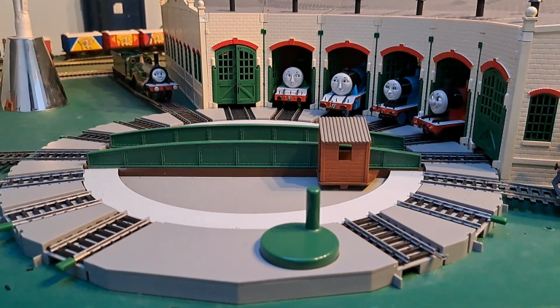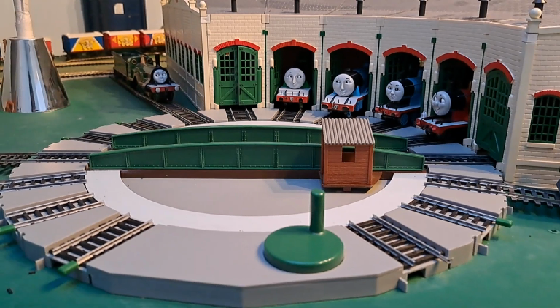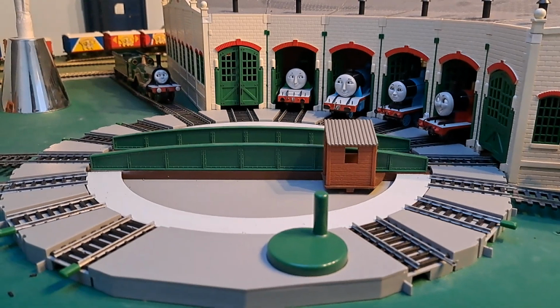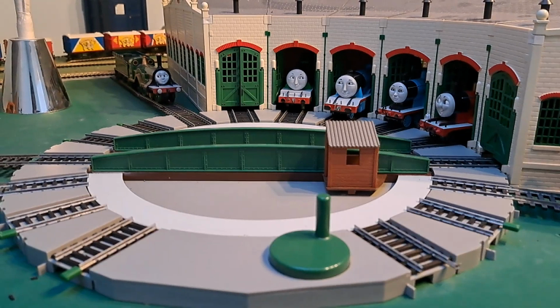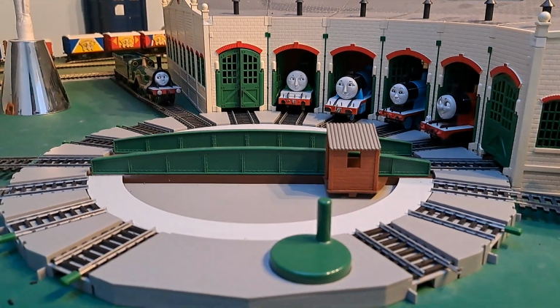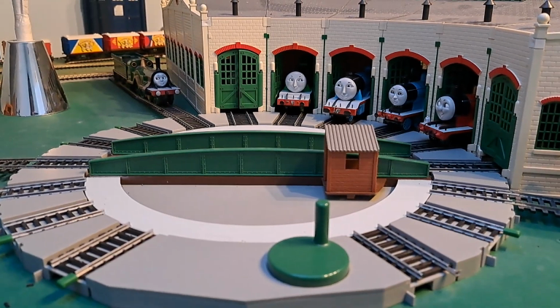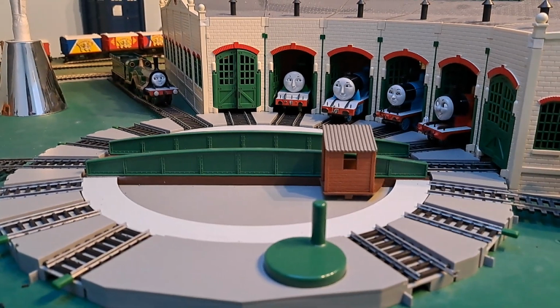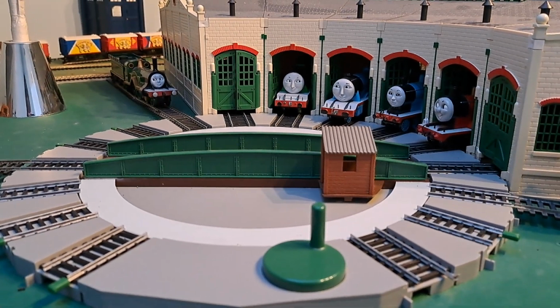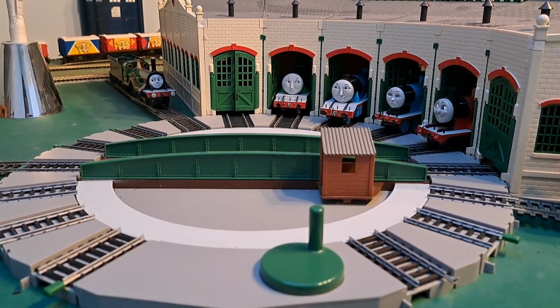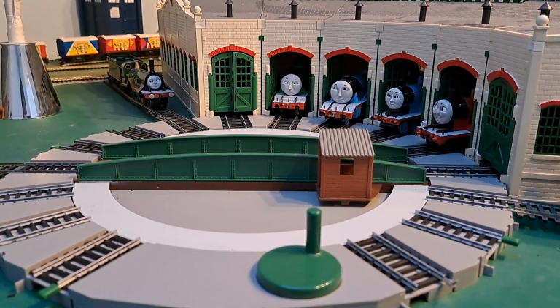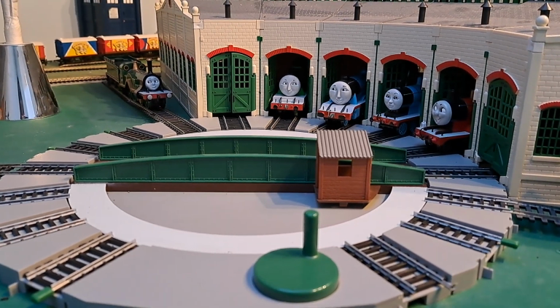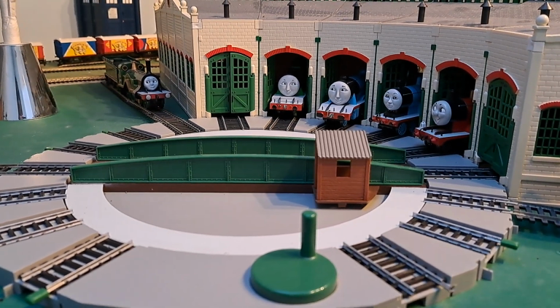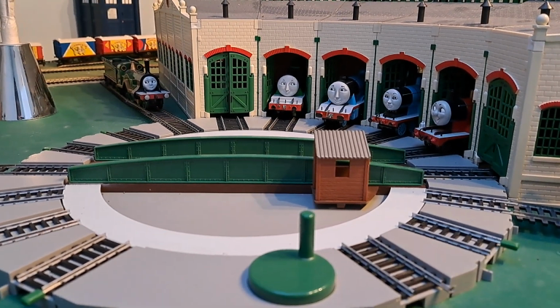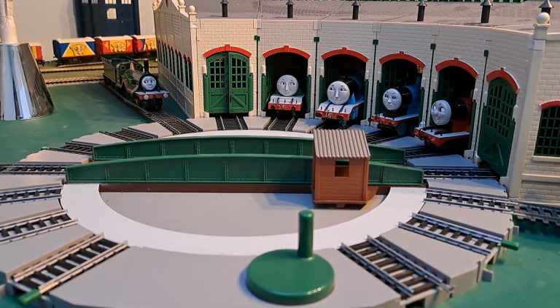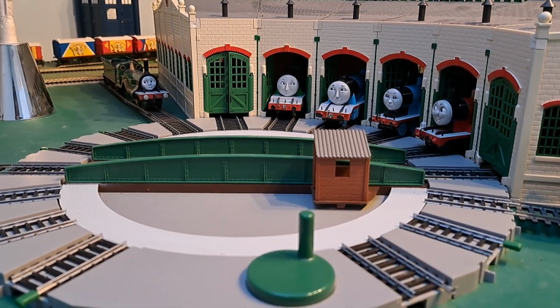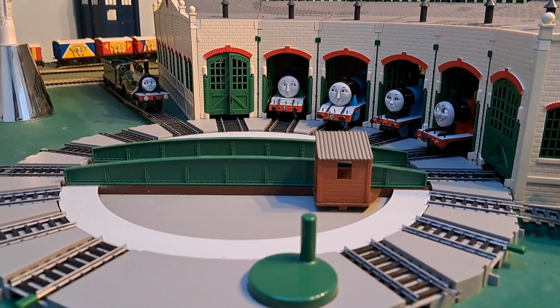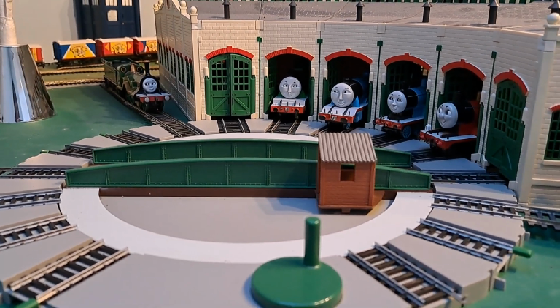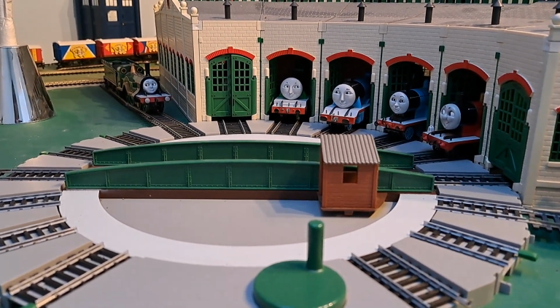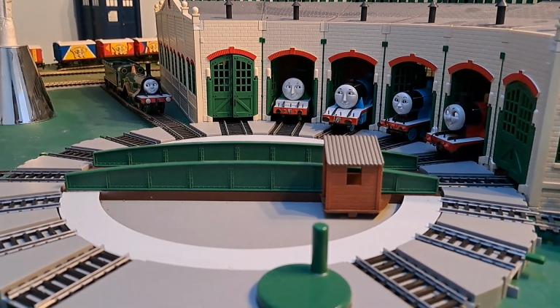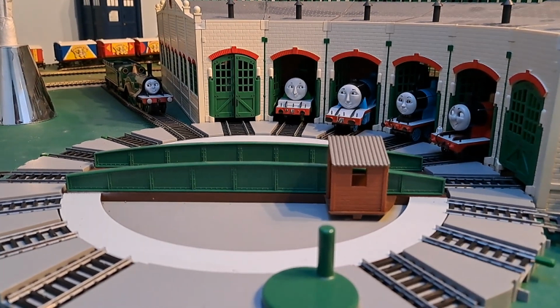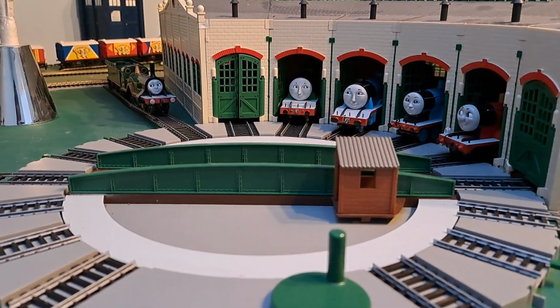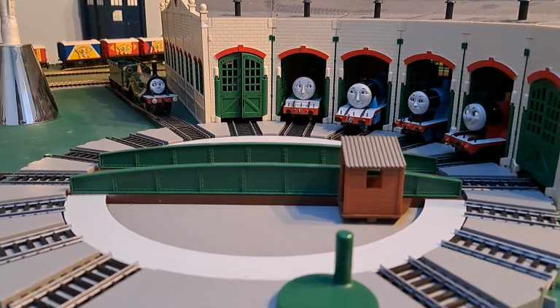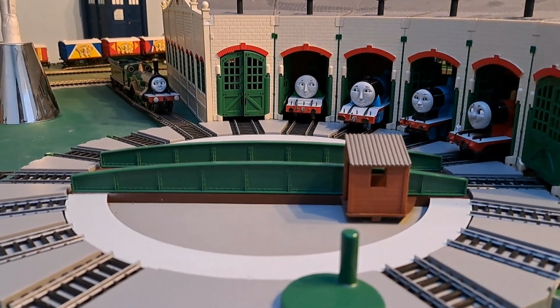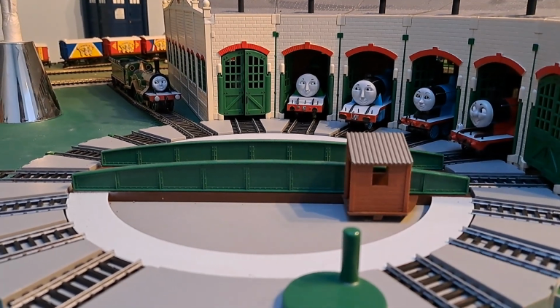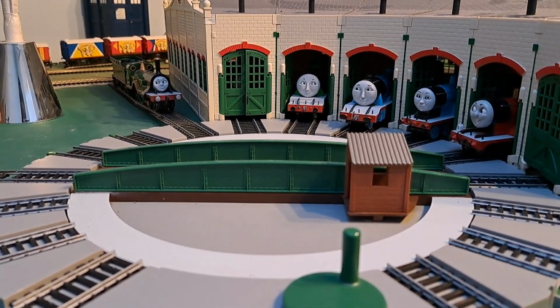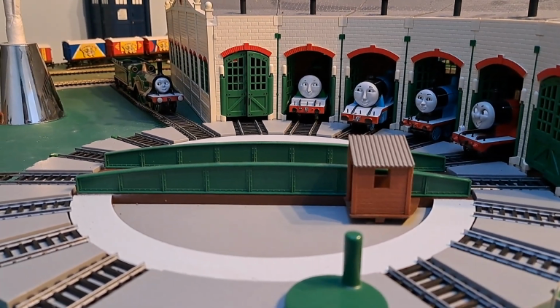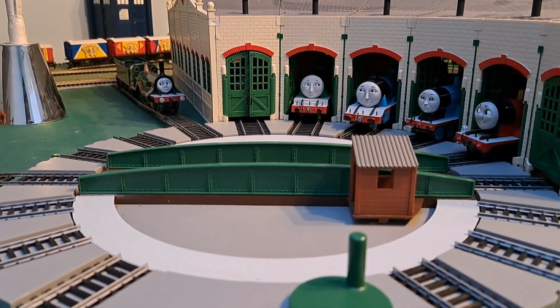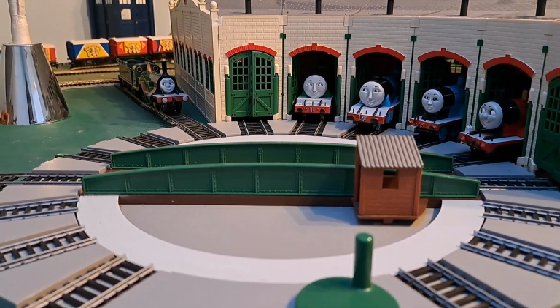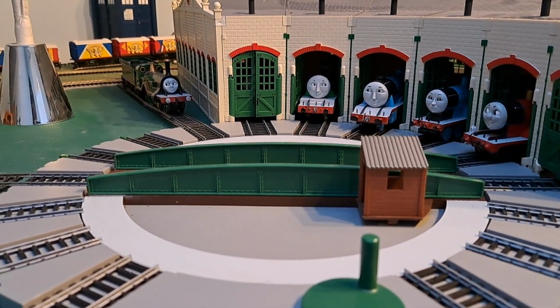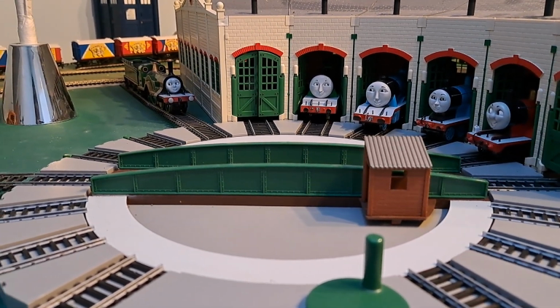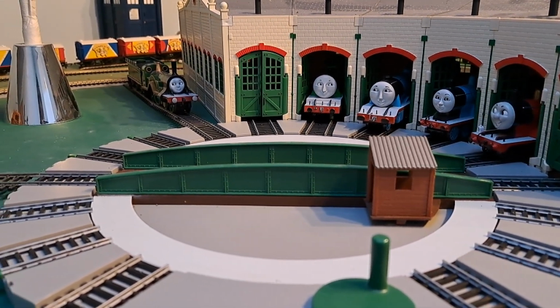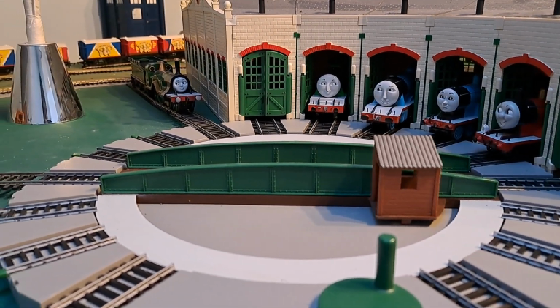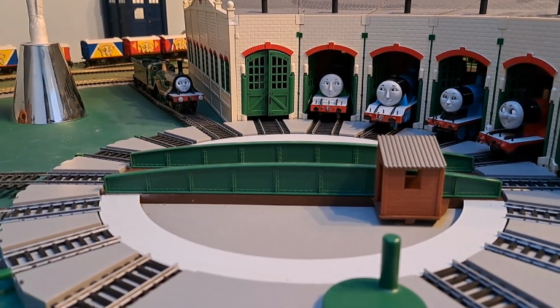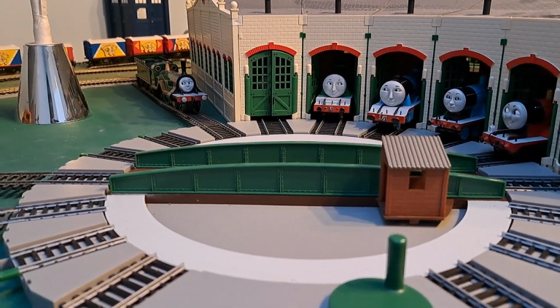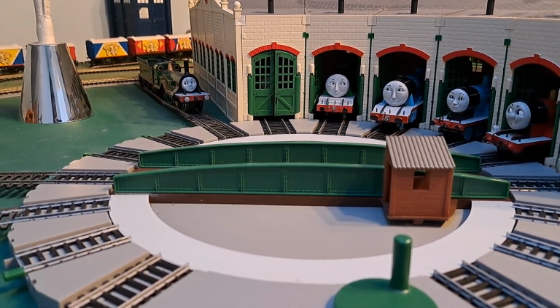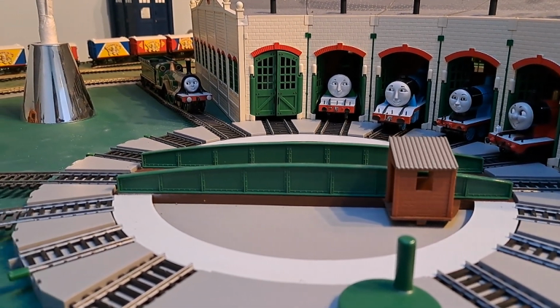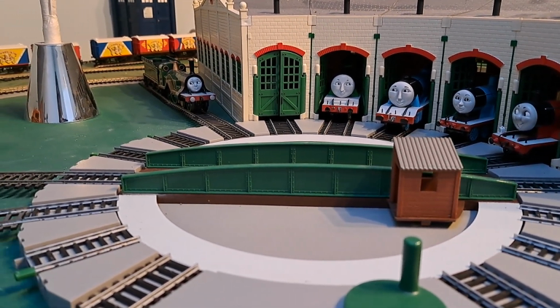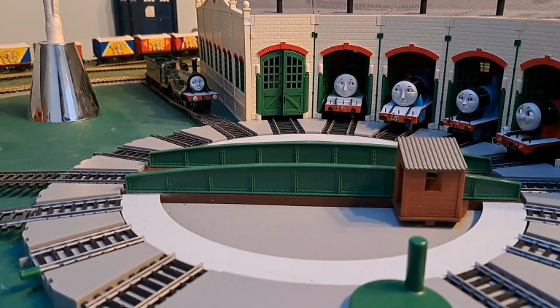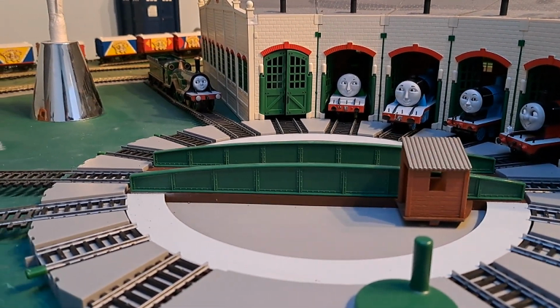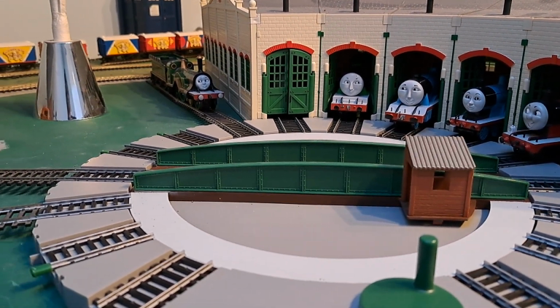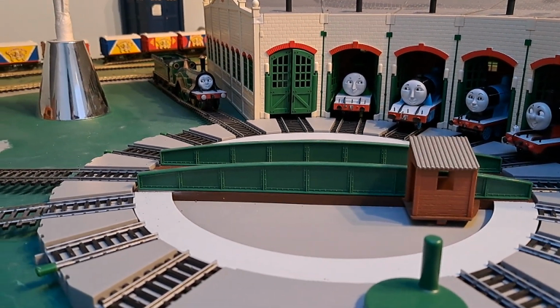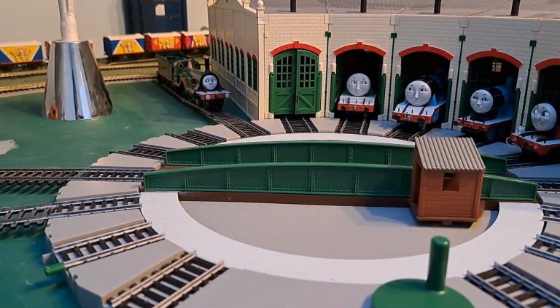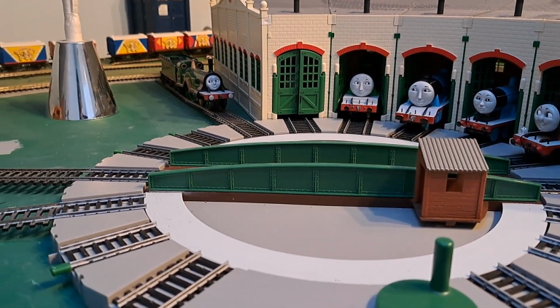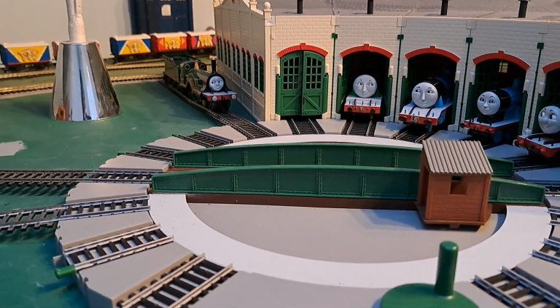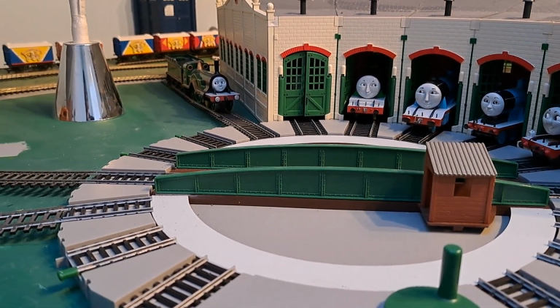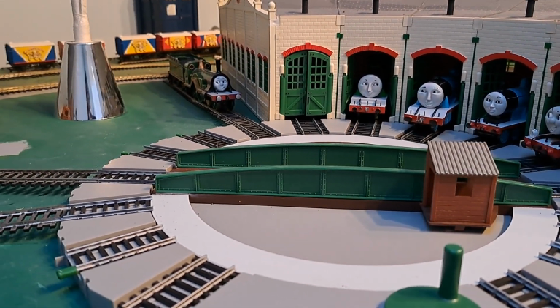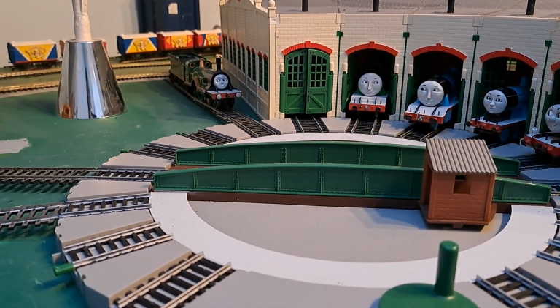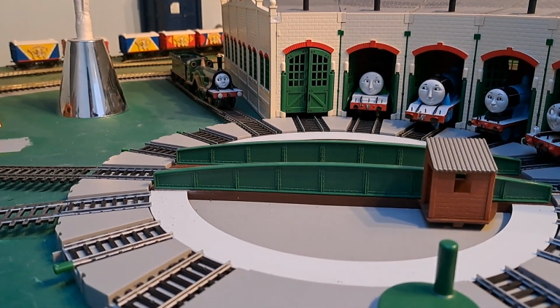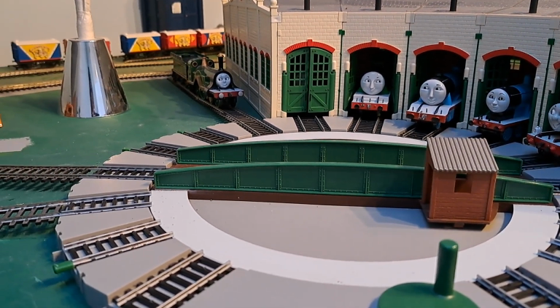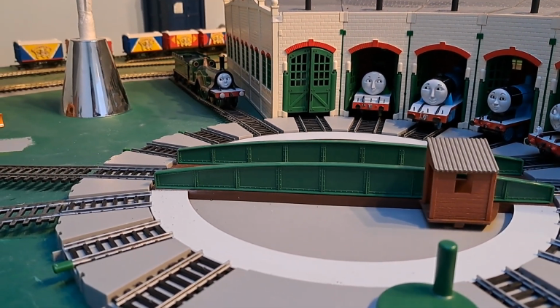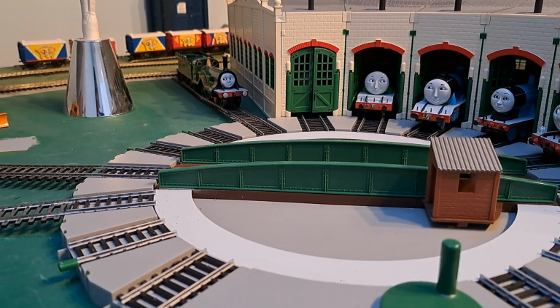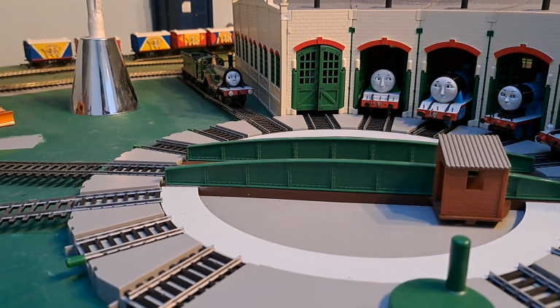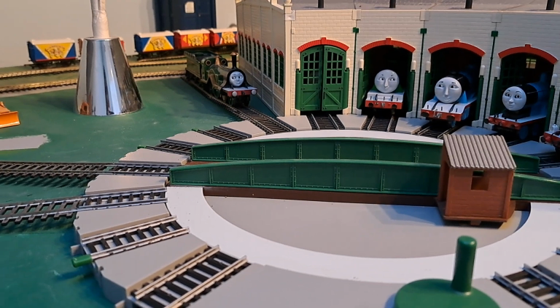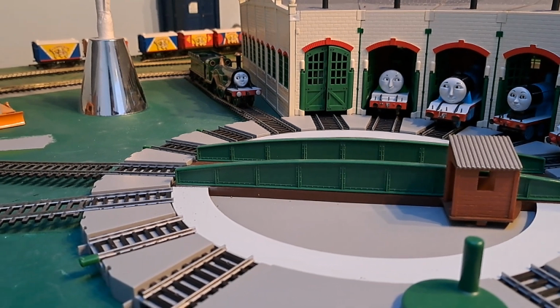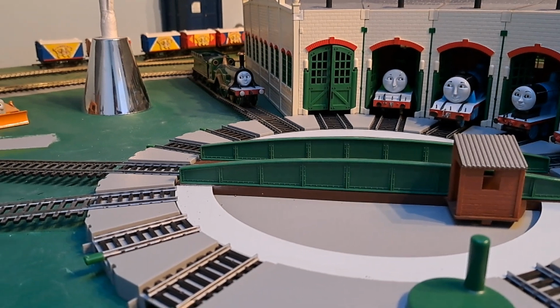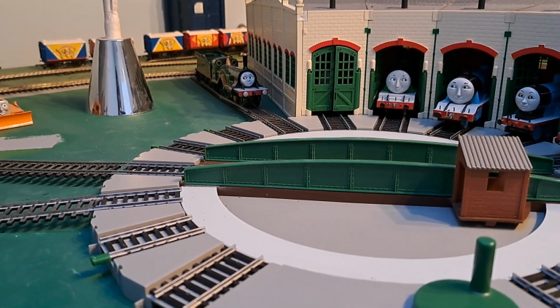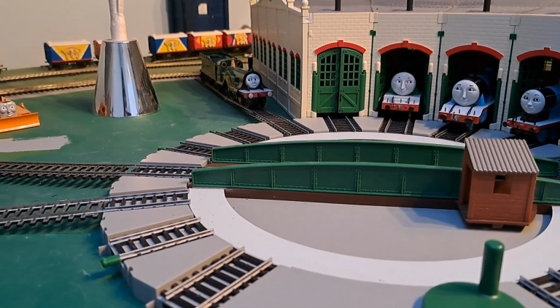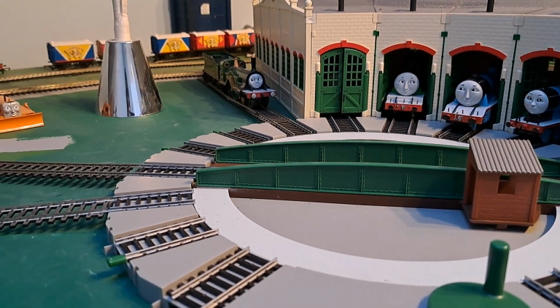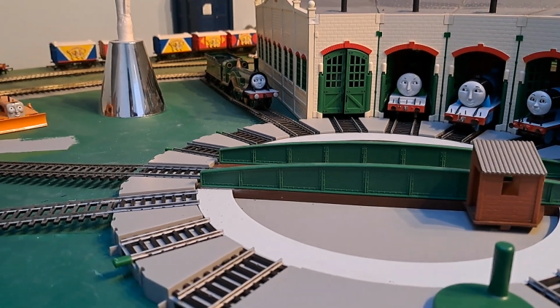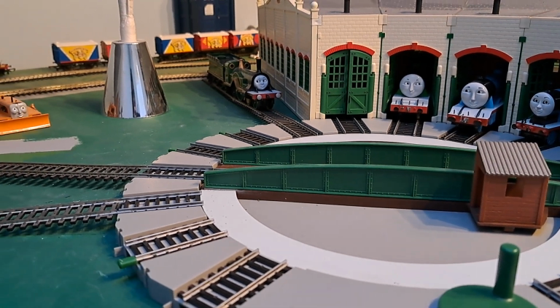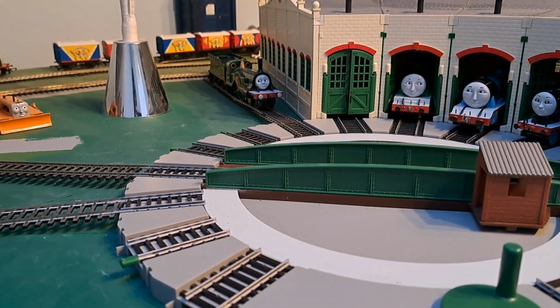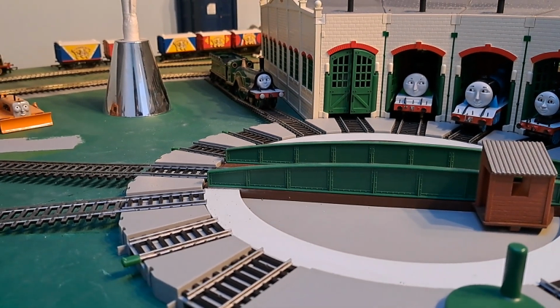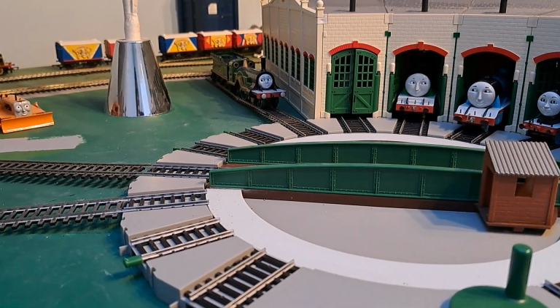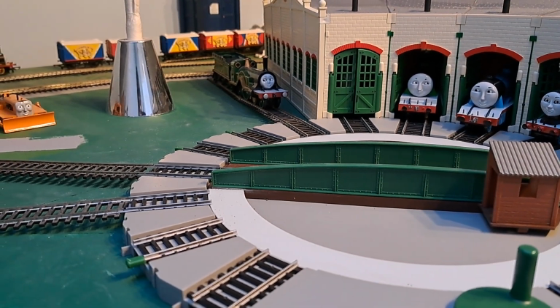Hello, welcome. I'm going to show you how to use Kidmas Sheds on your layout.